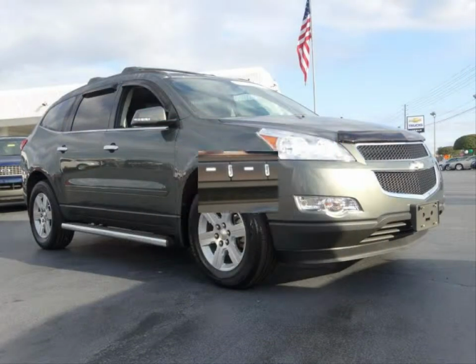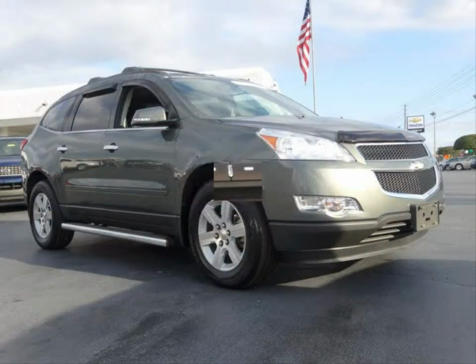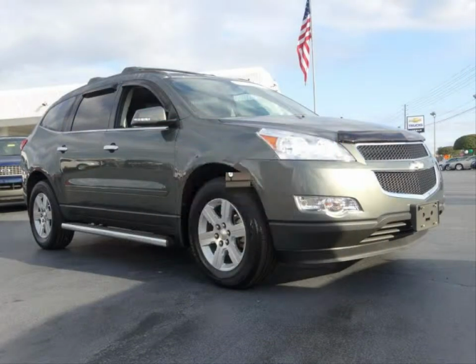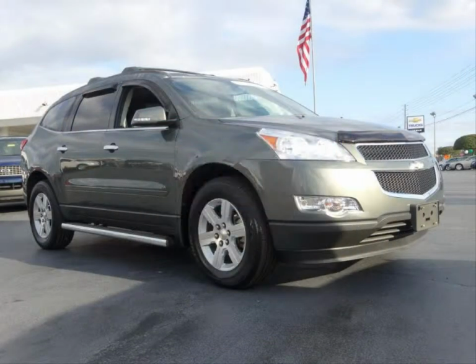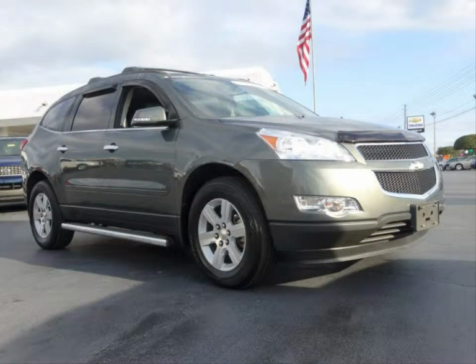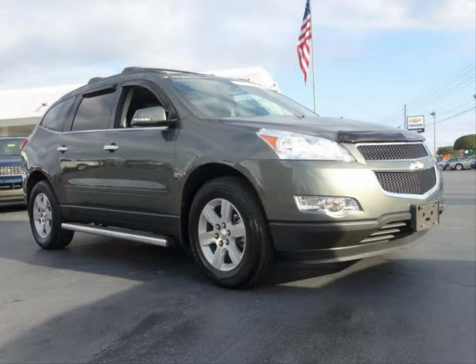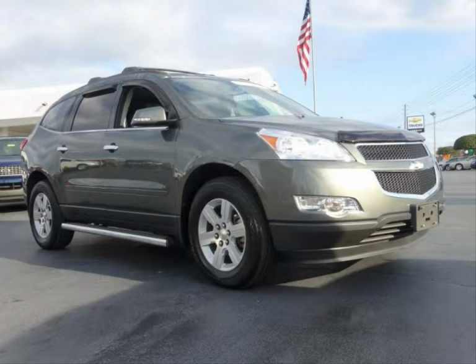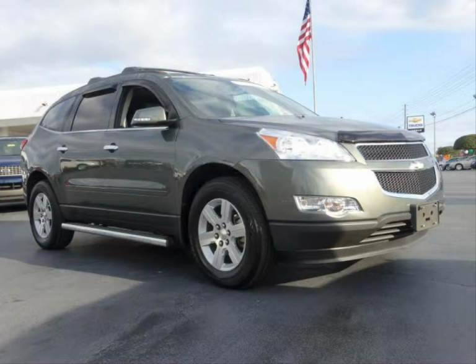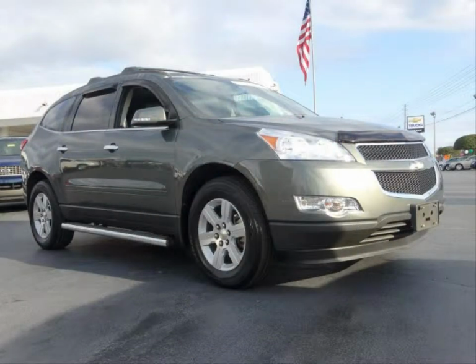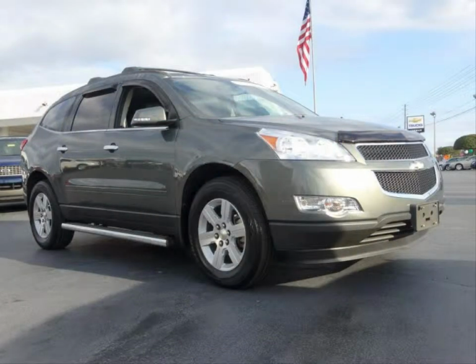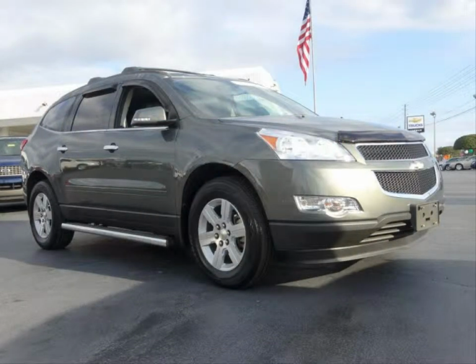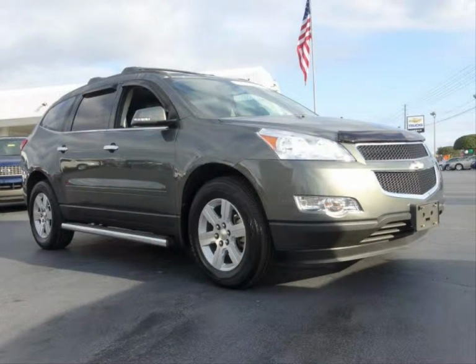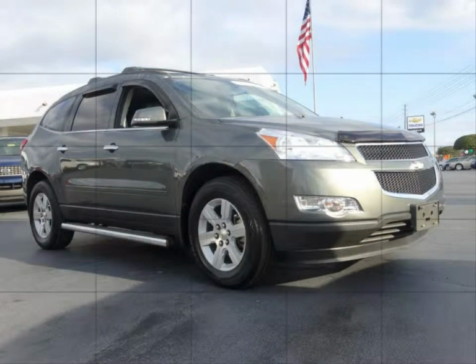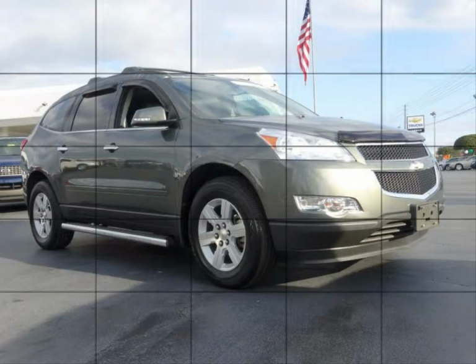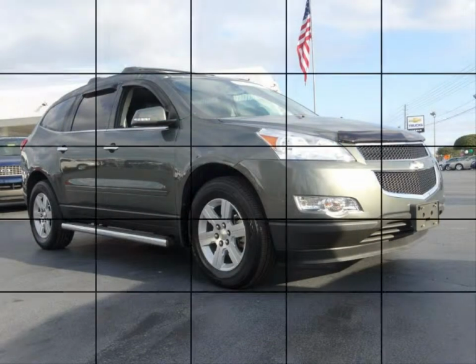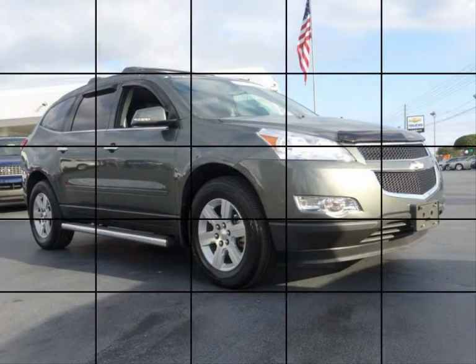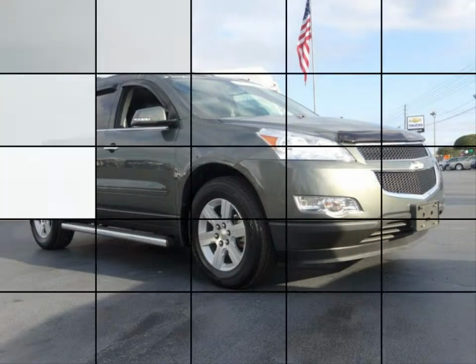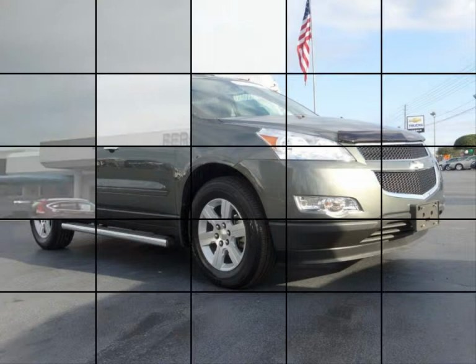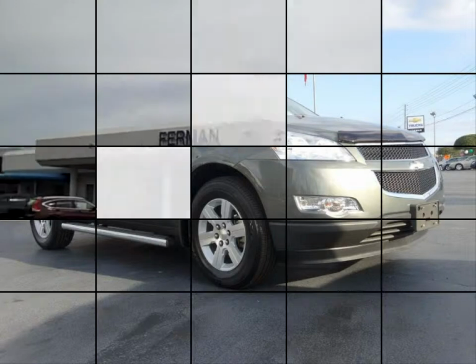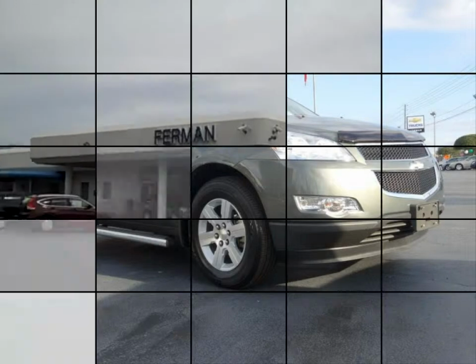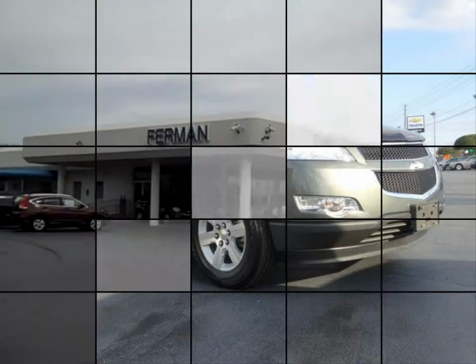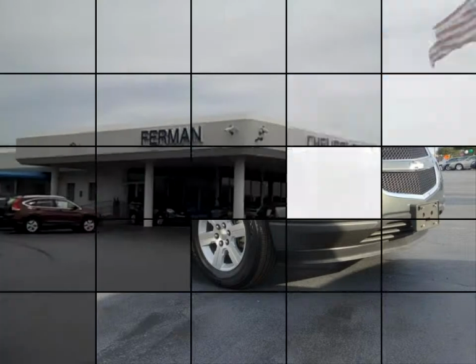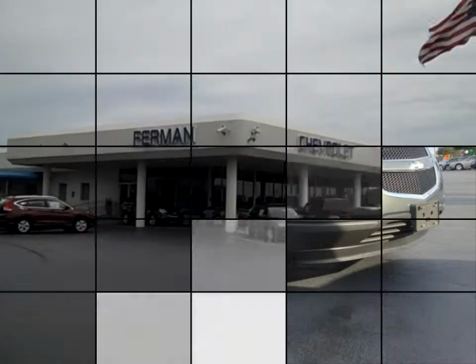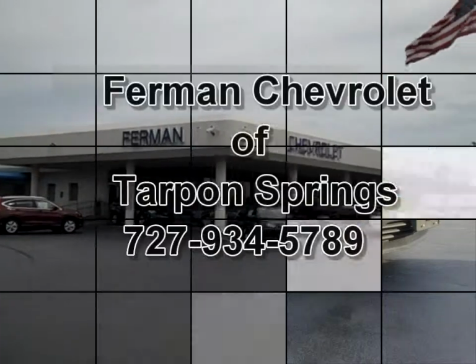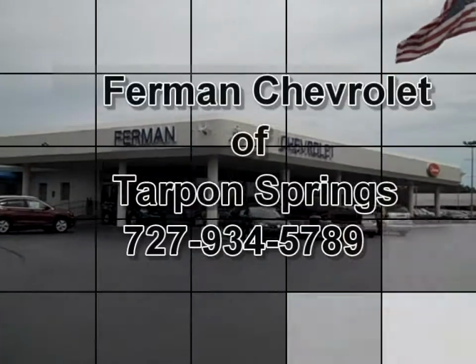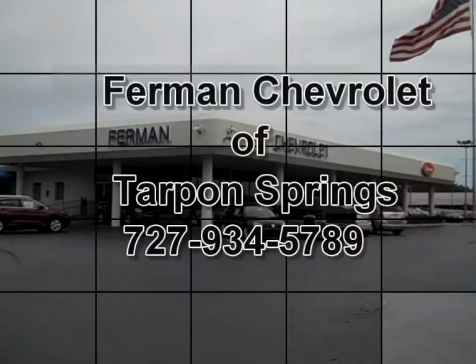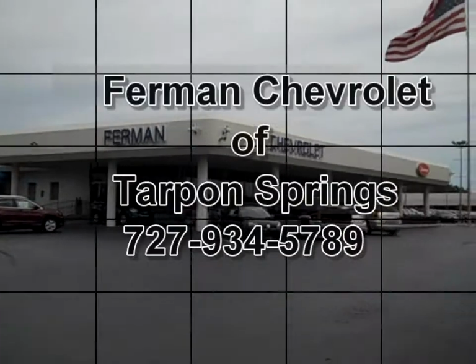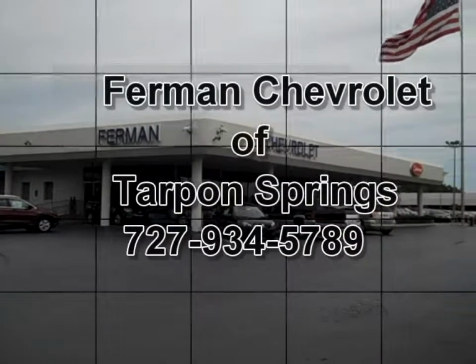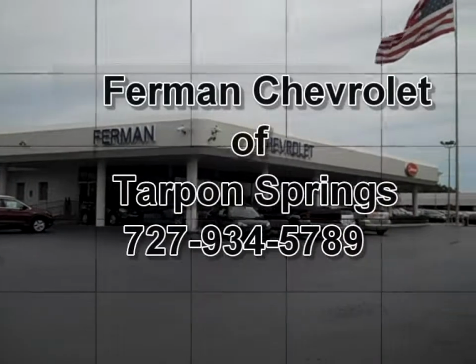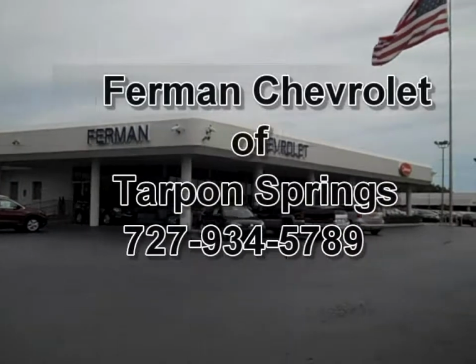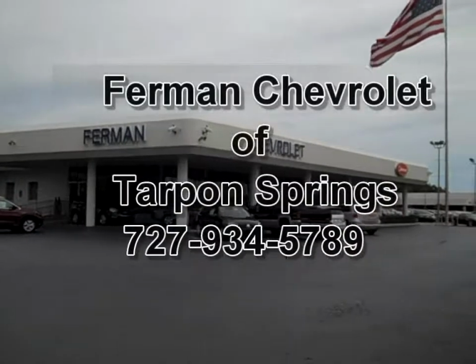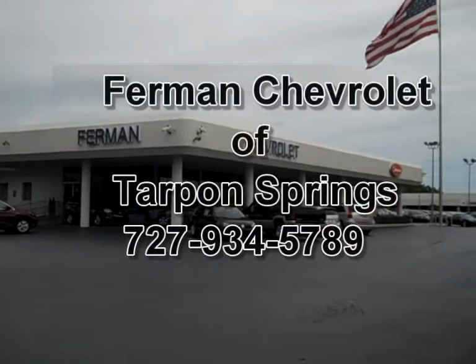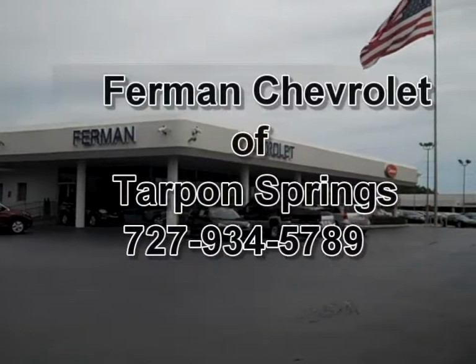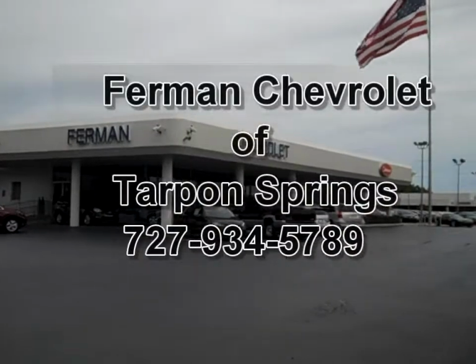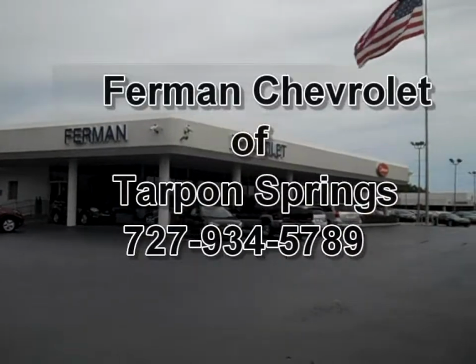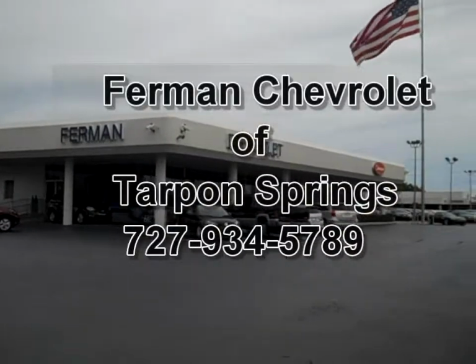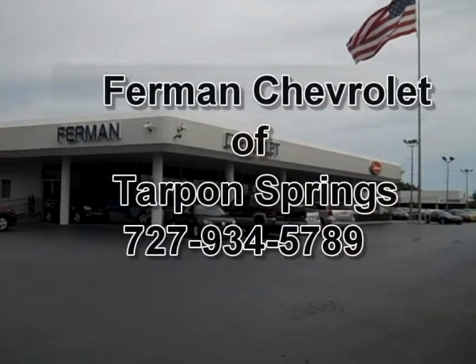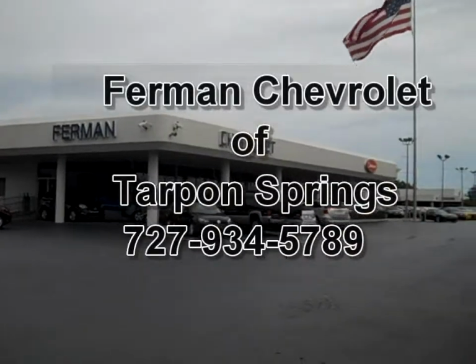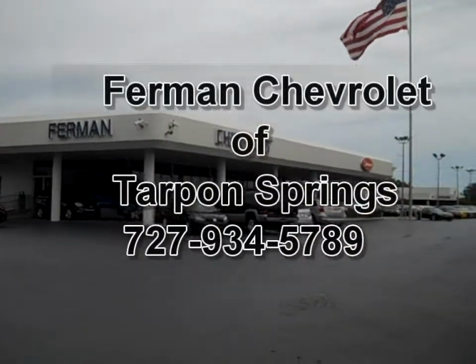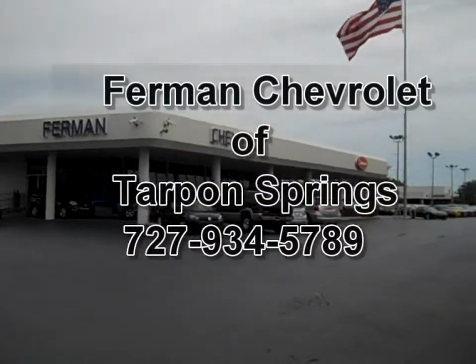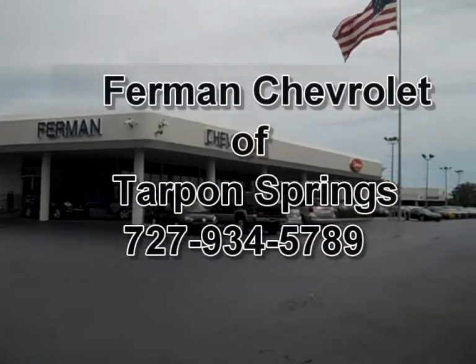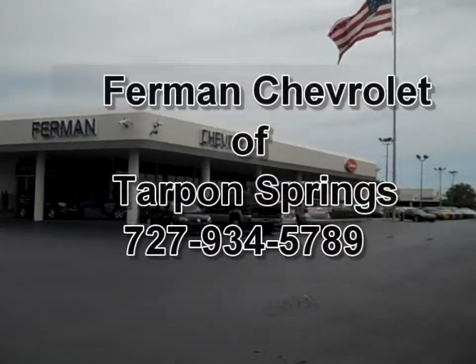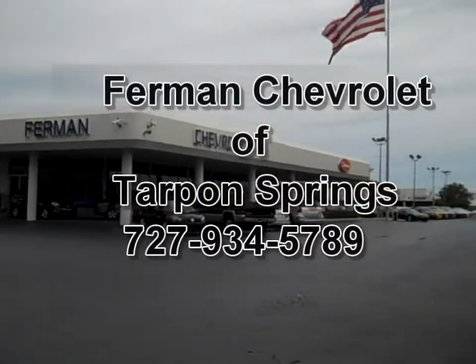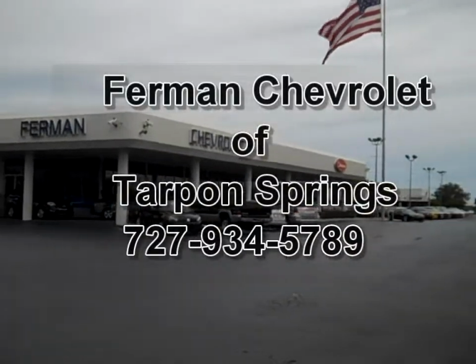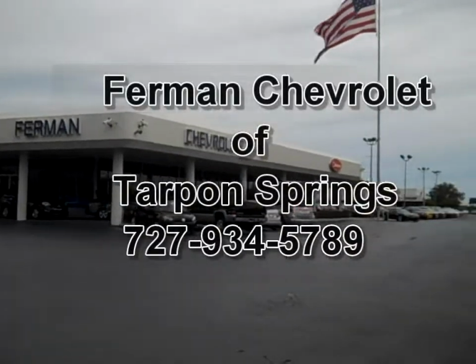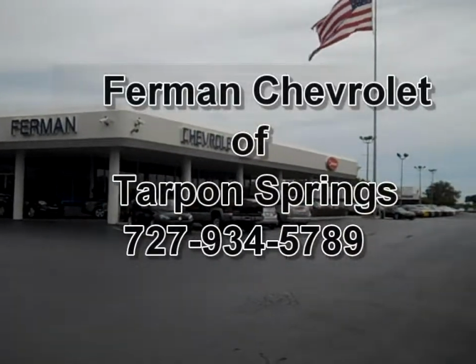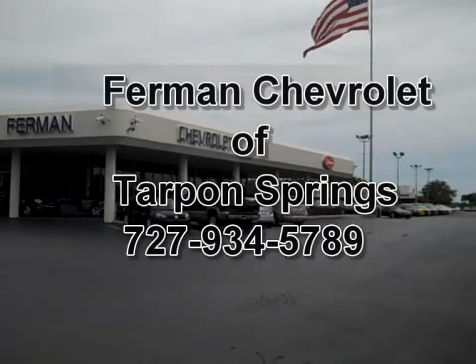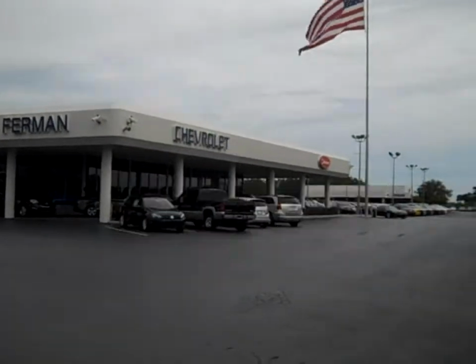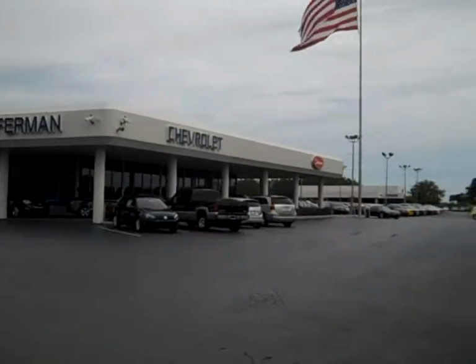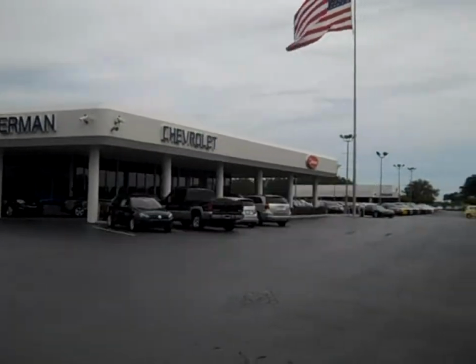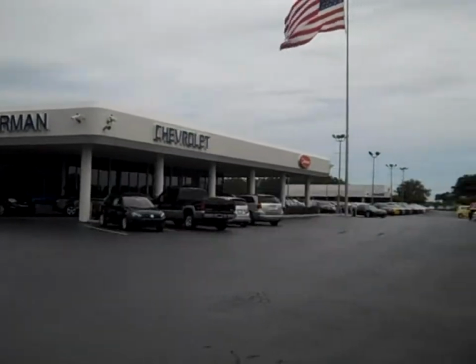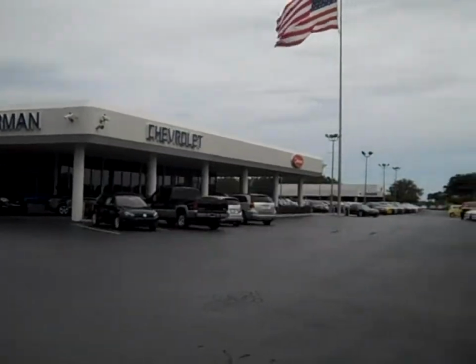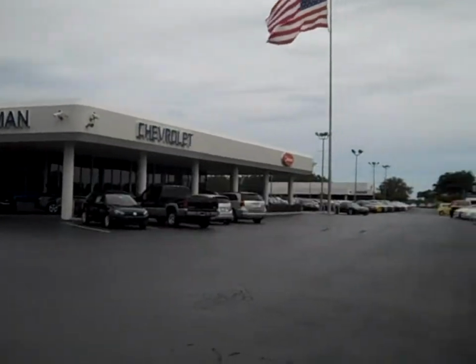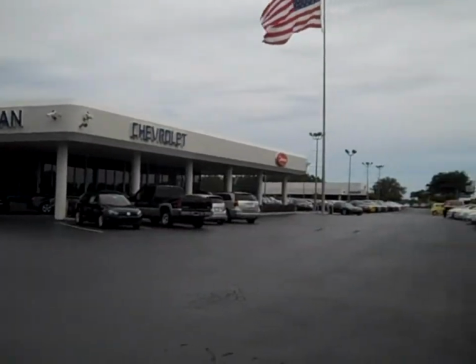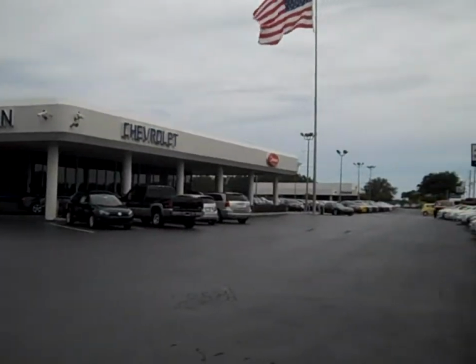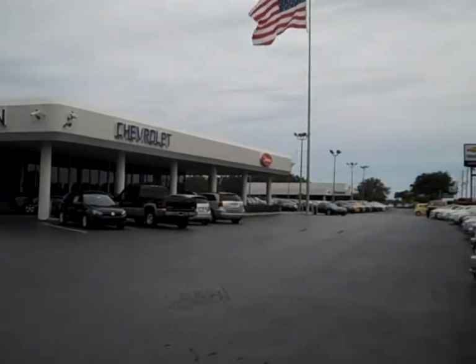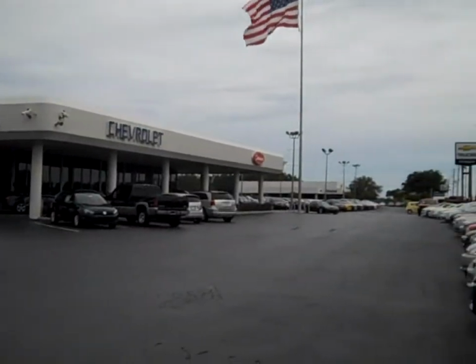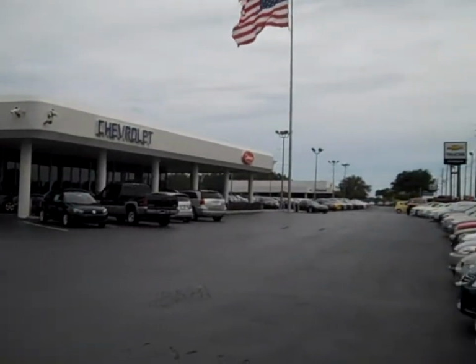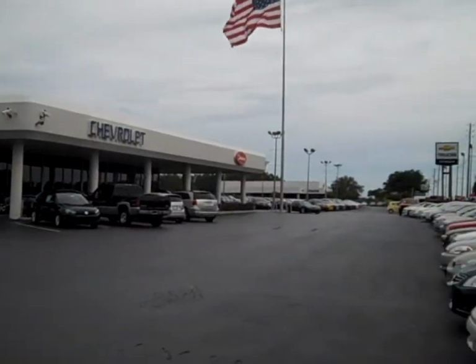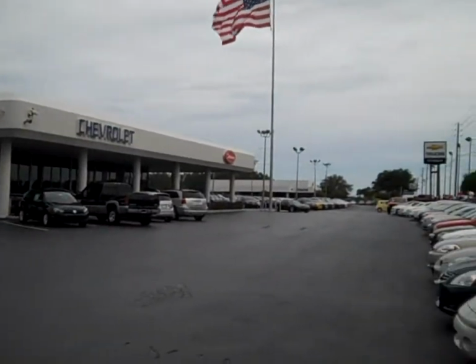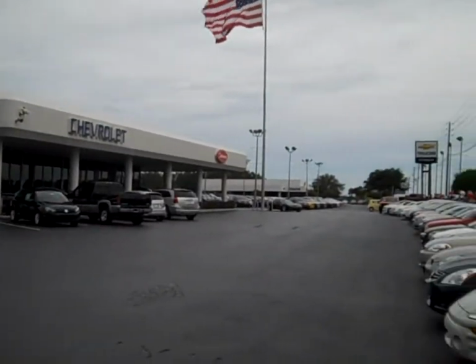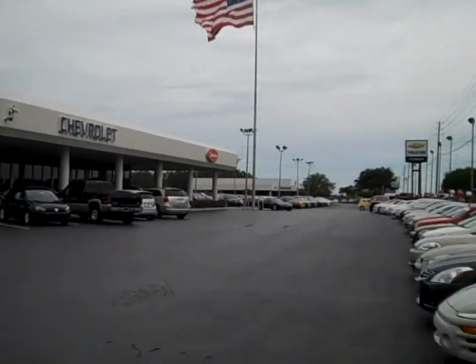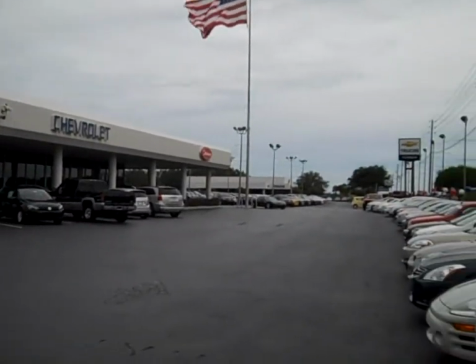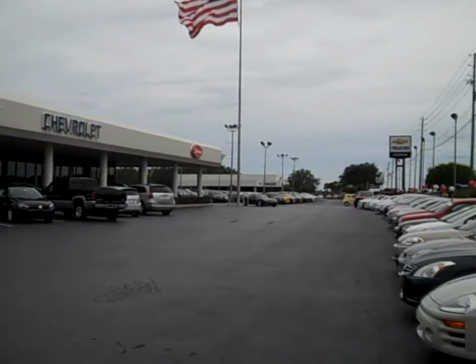This vehicle has 4-wheel disc anti-lock brakes, traction control system, and much more. Stop by for a test drive today.